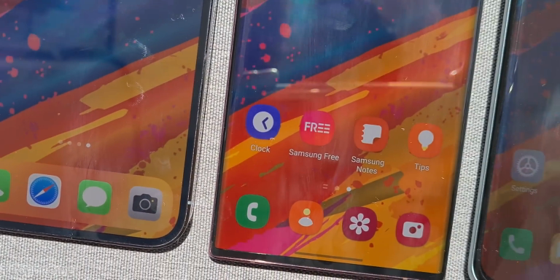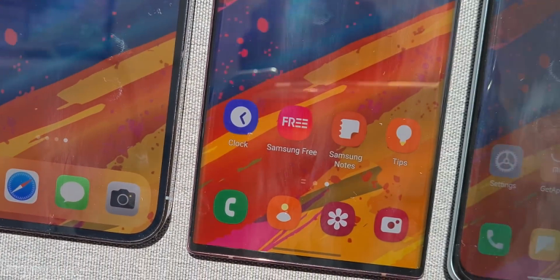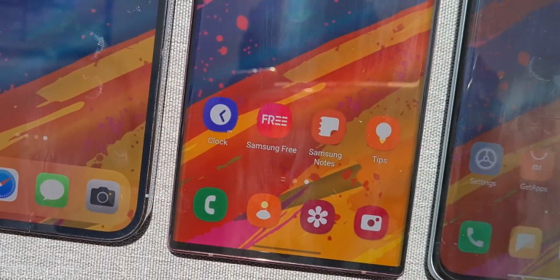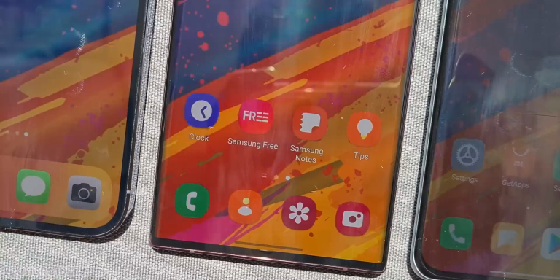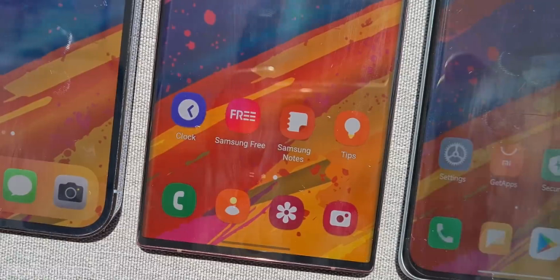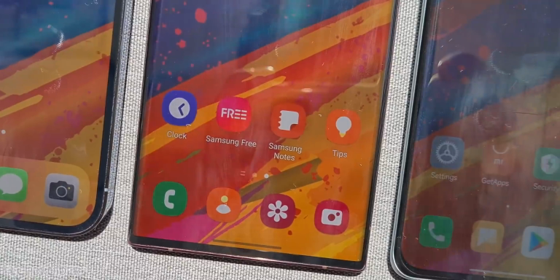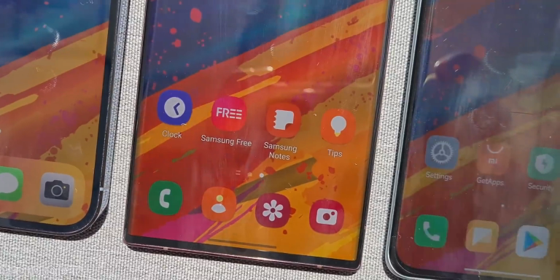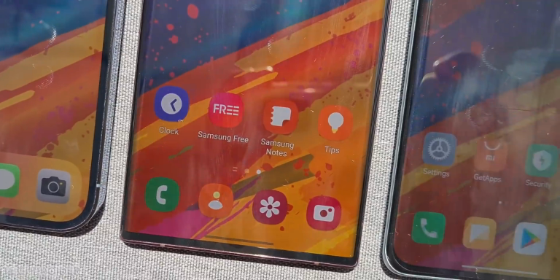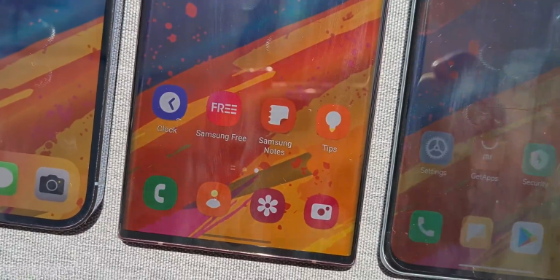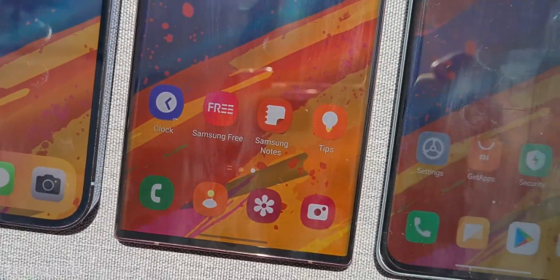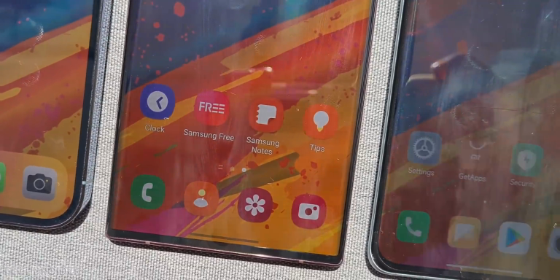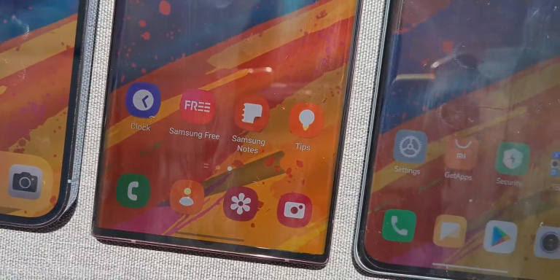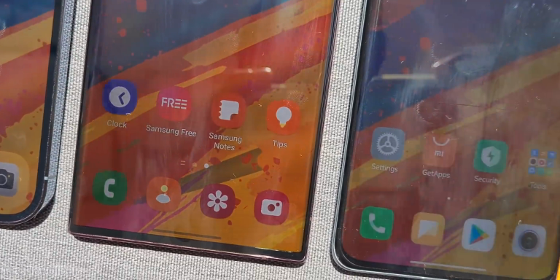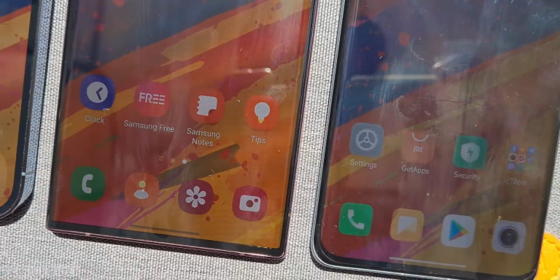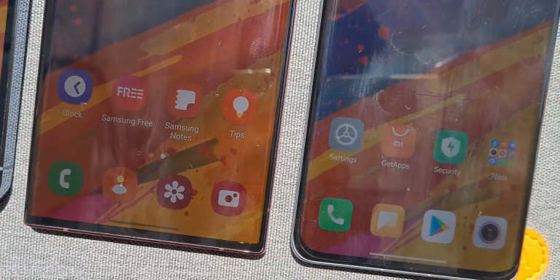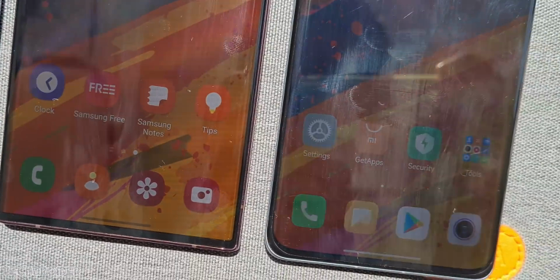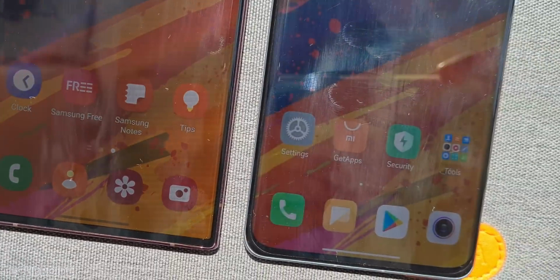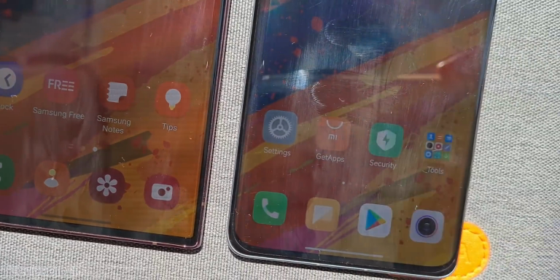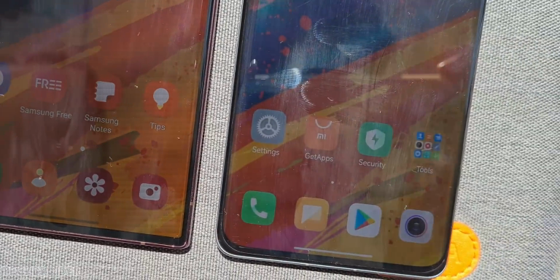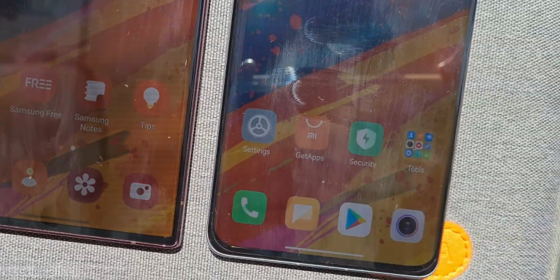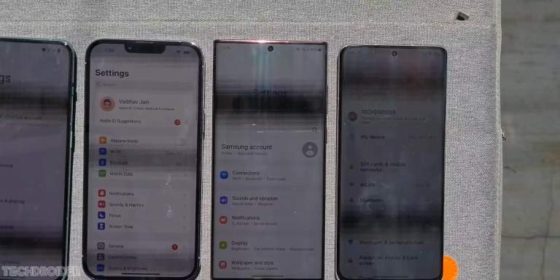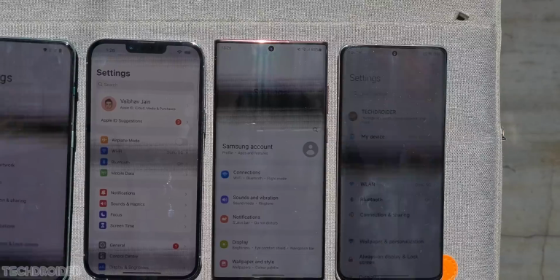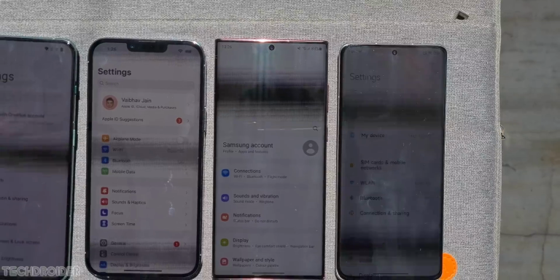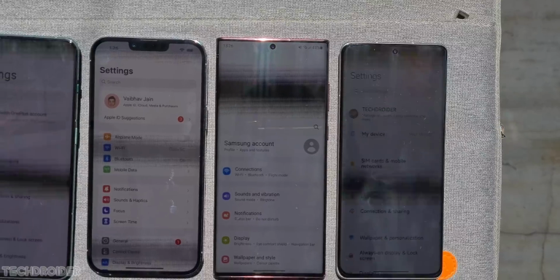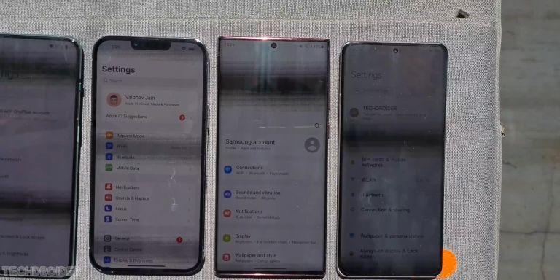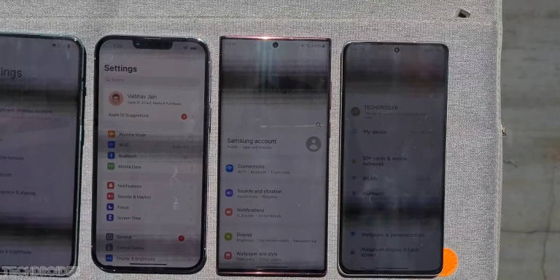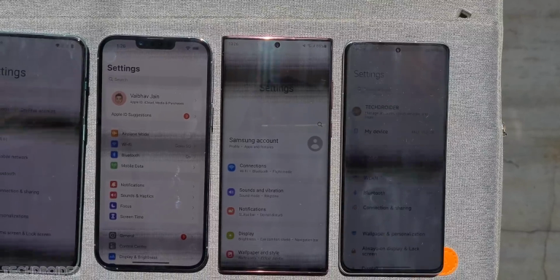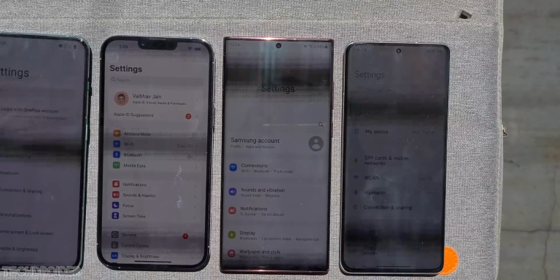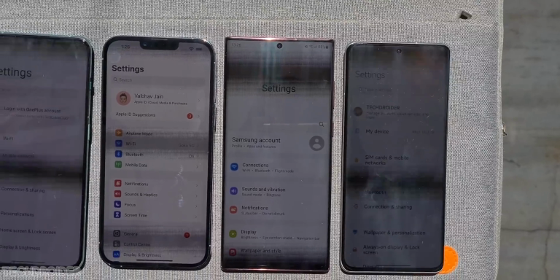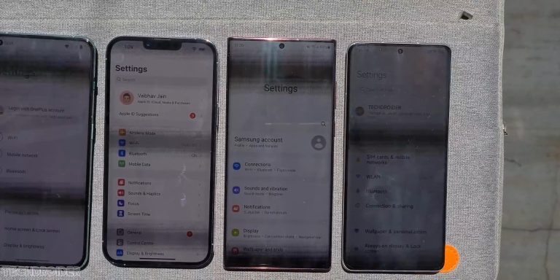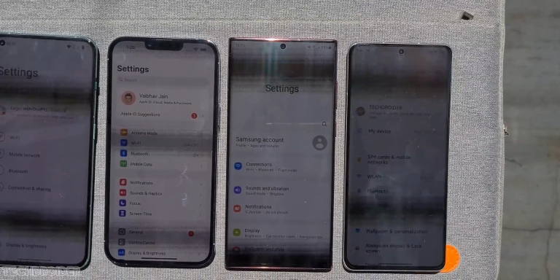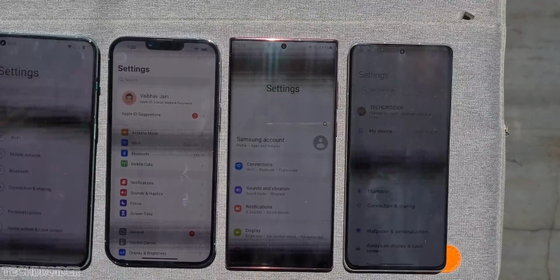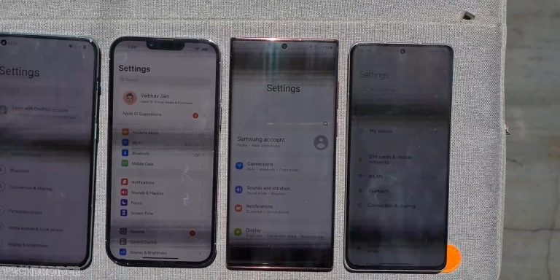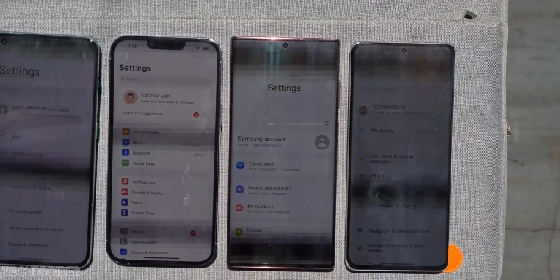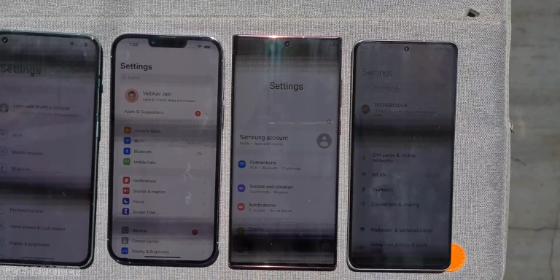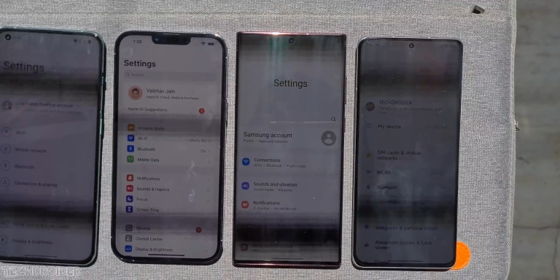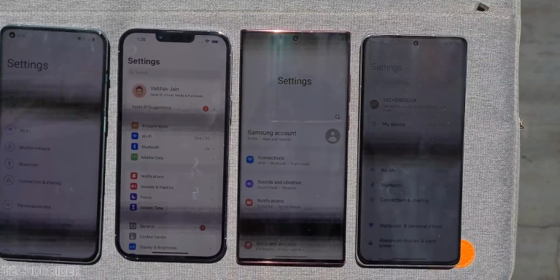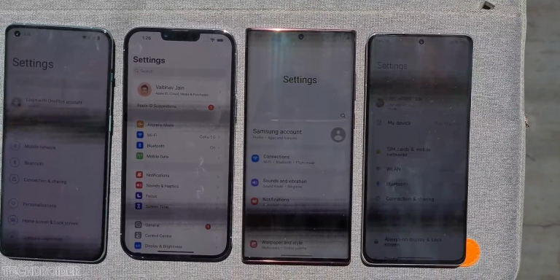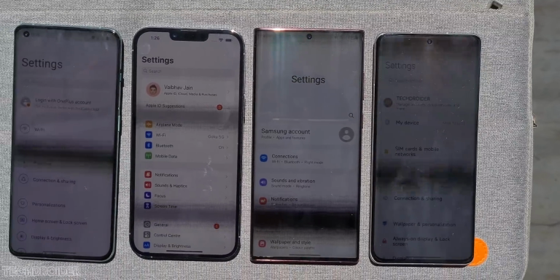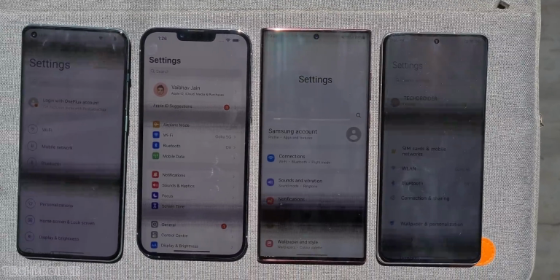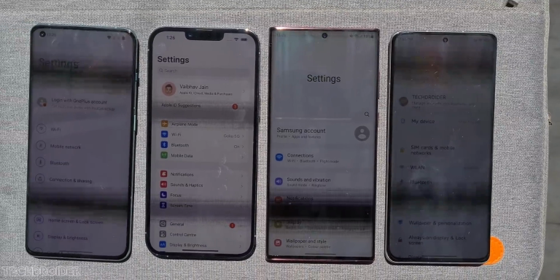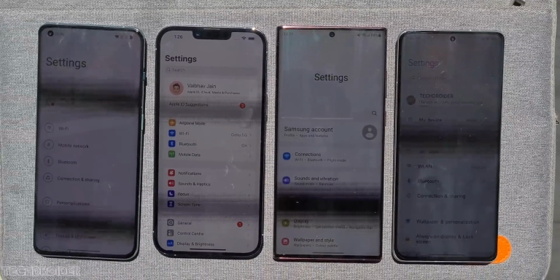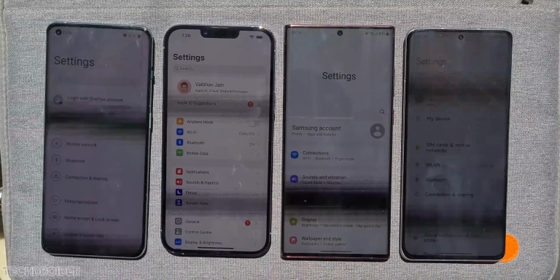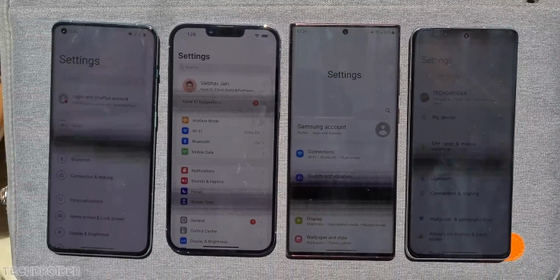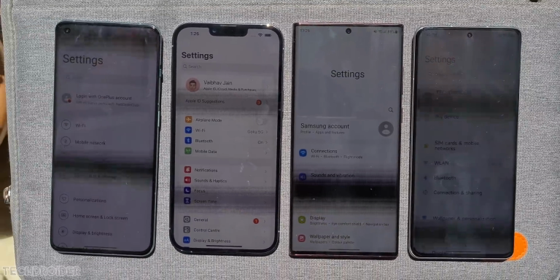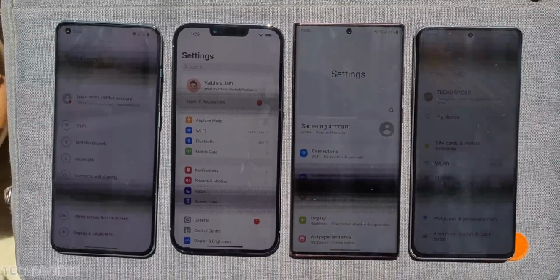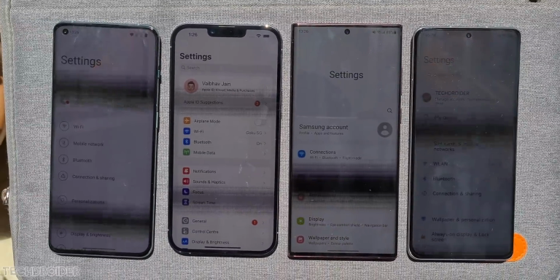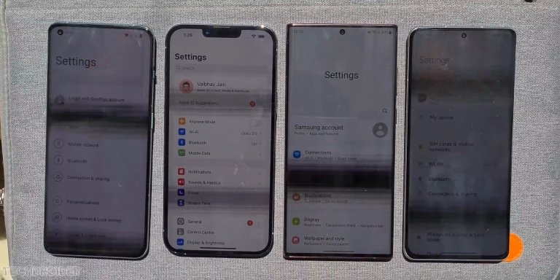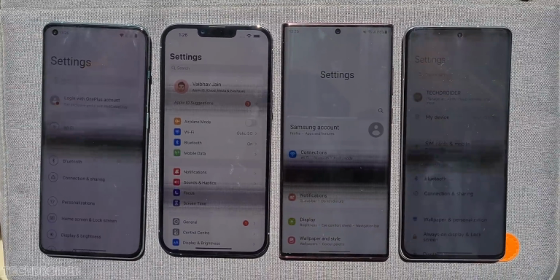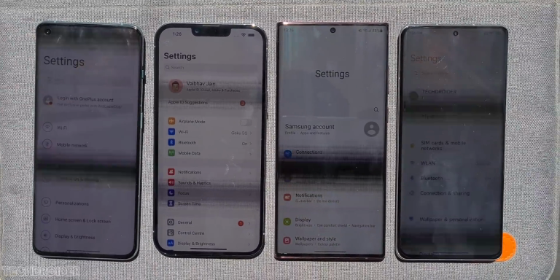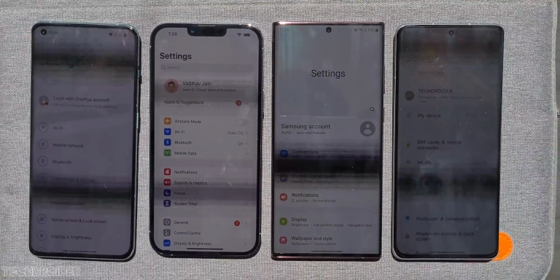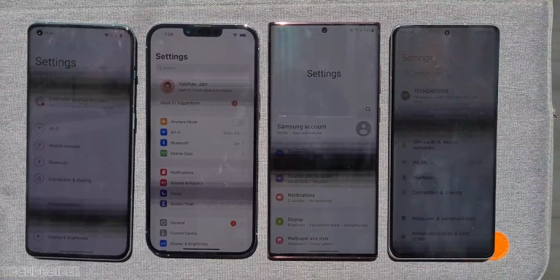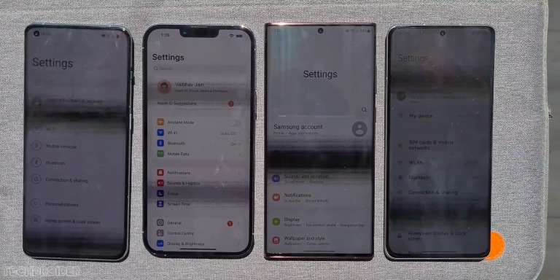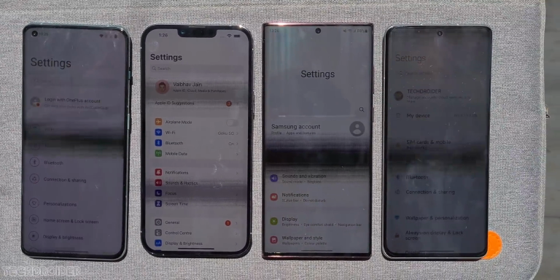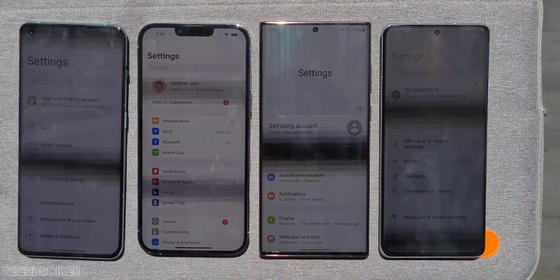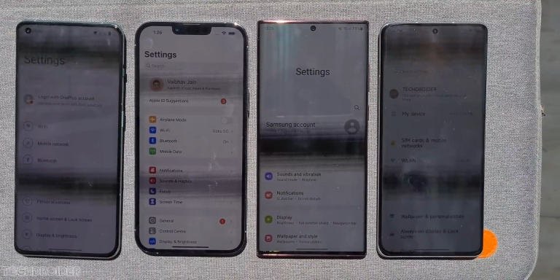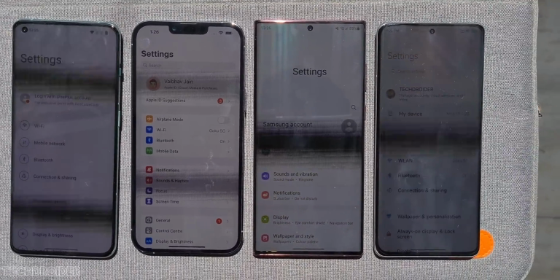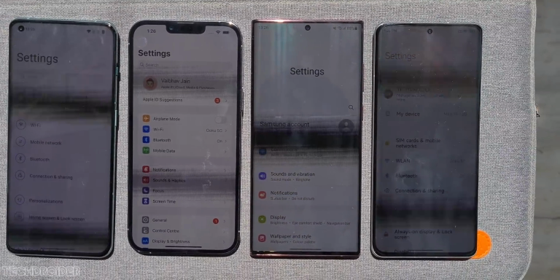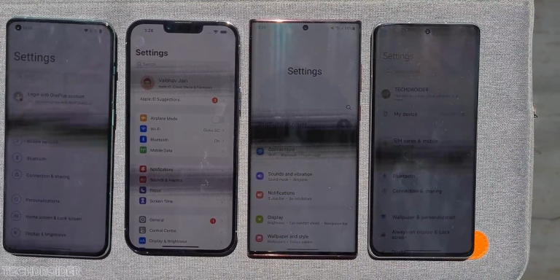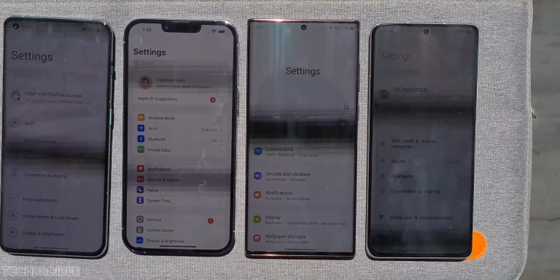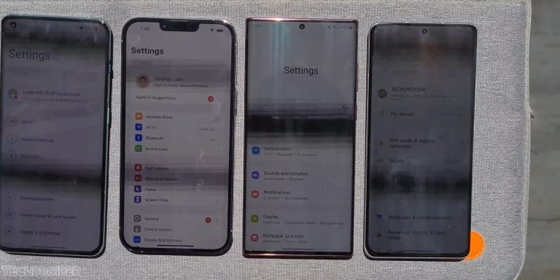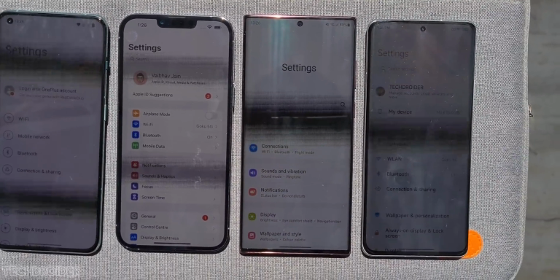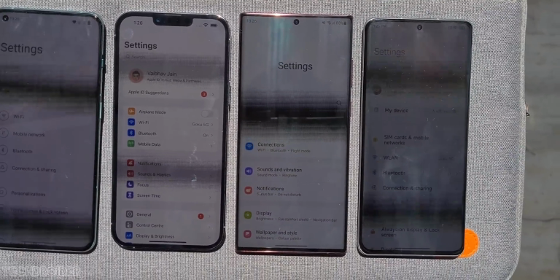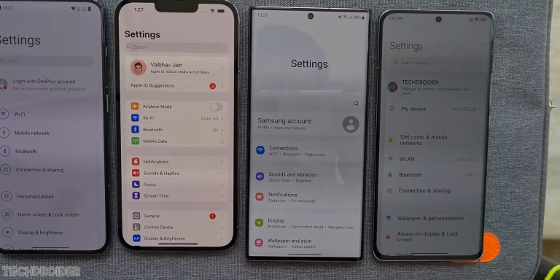Xiaomi looks really dull. Samsung is a clear winner here, then iPhone, then OnePlus, and last Xiaomi.